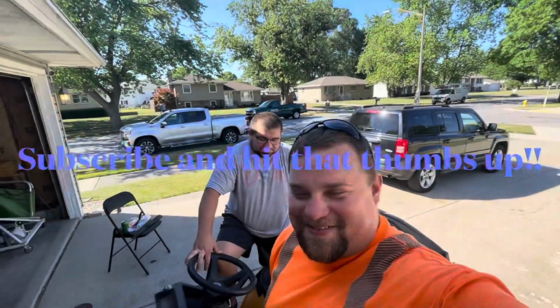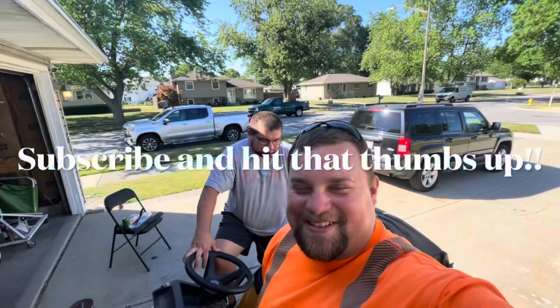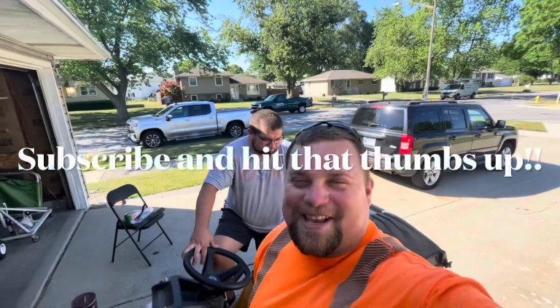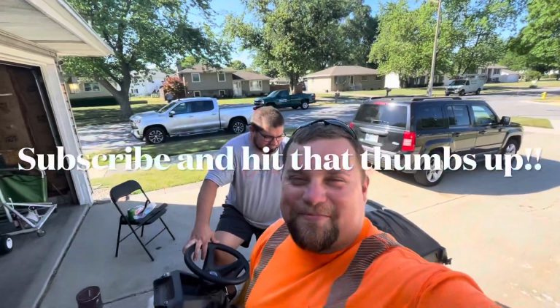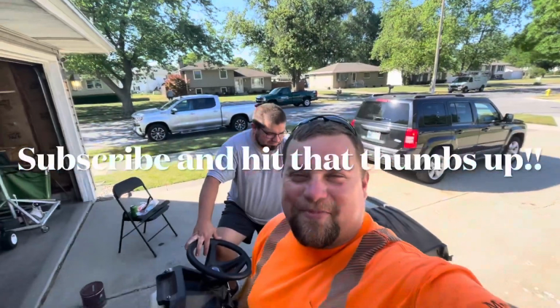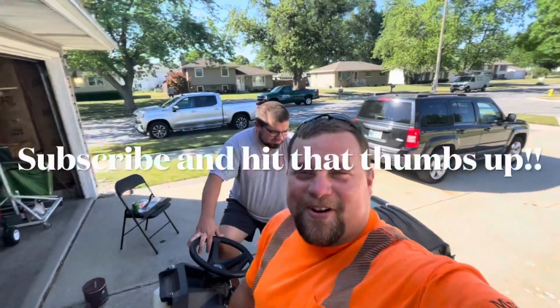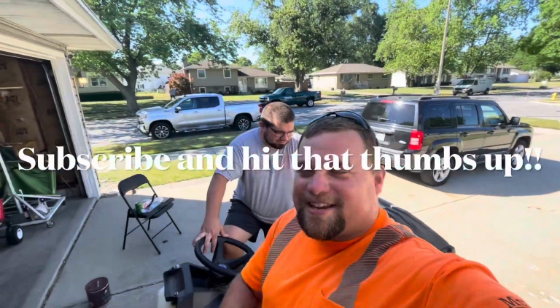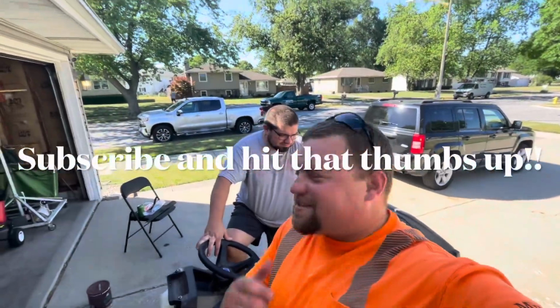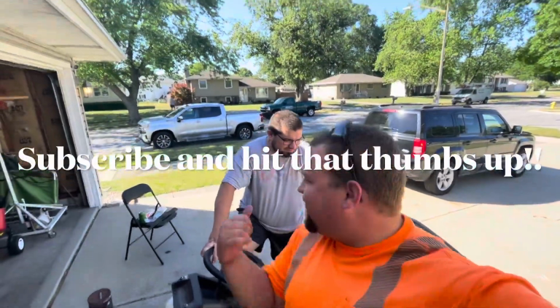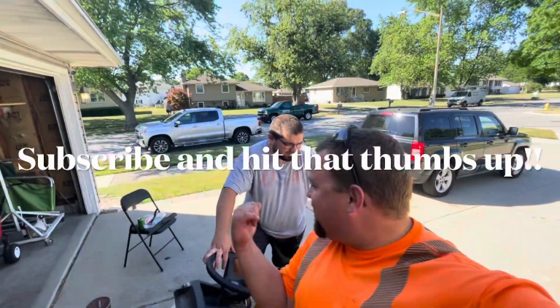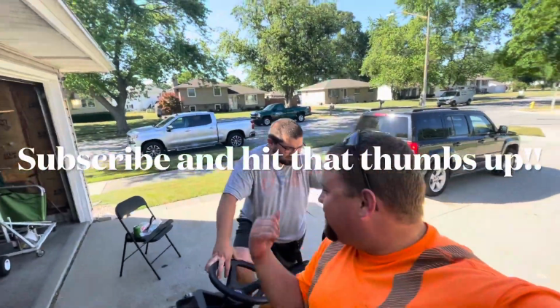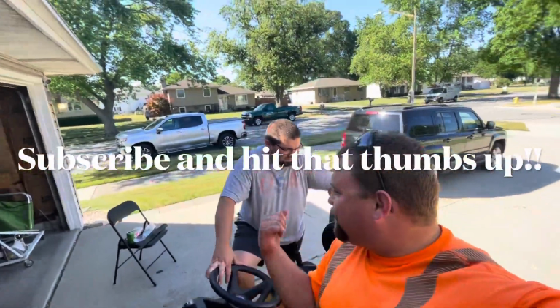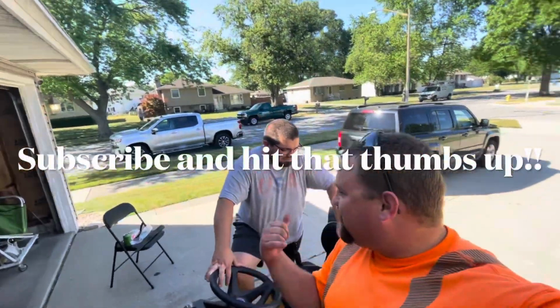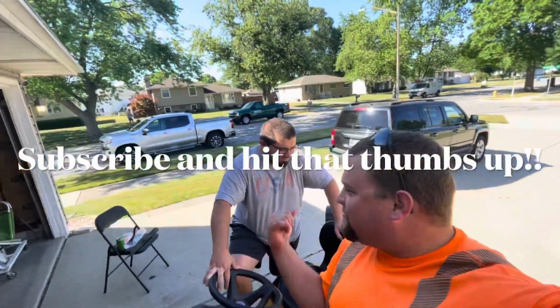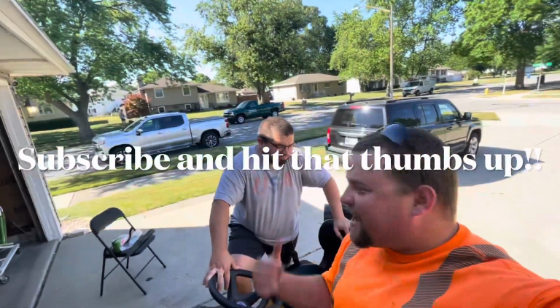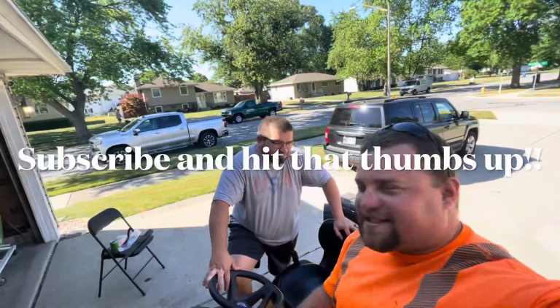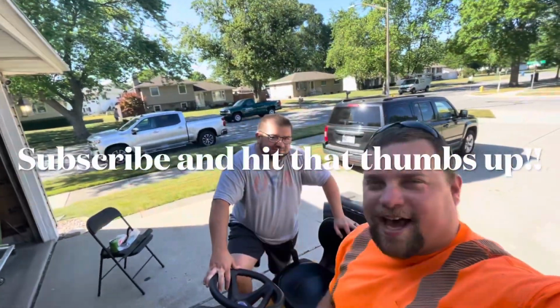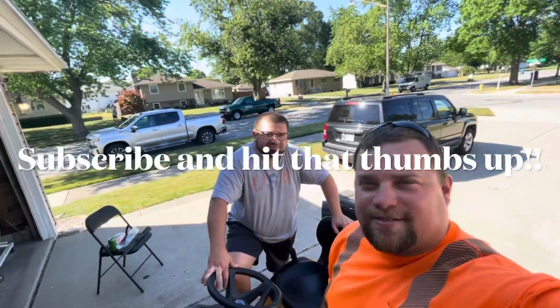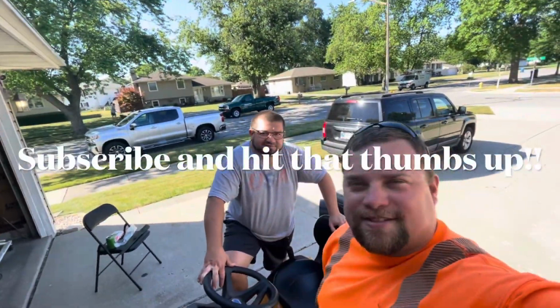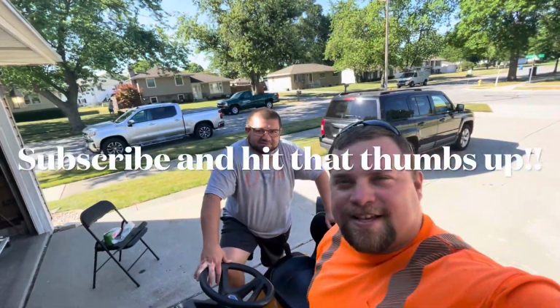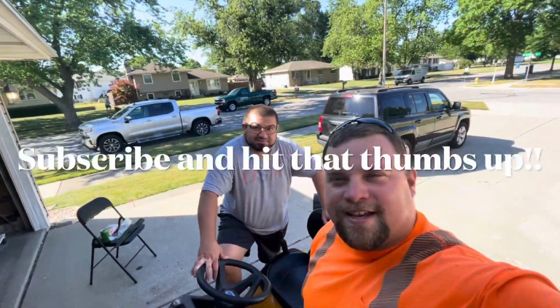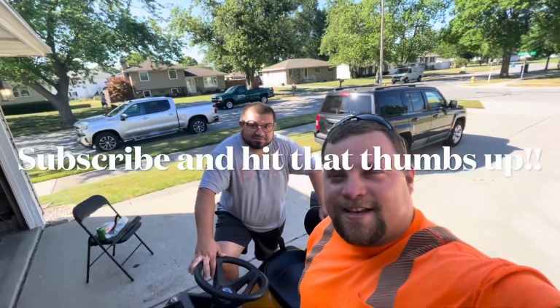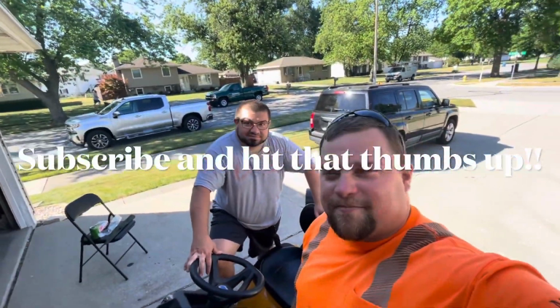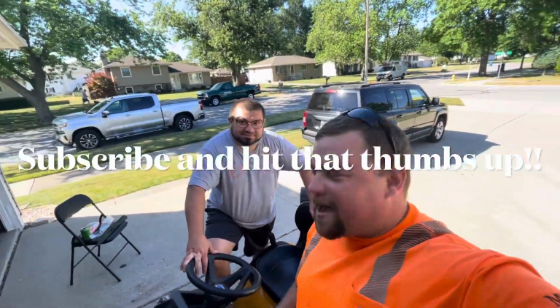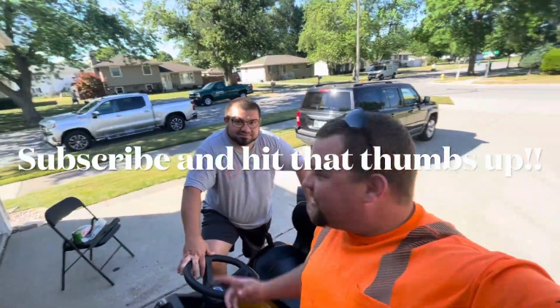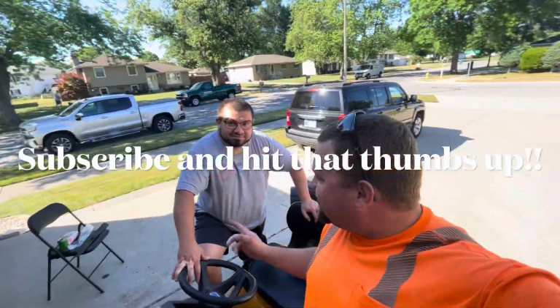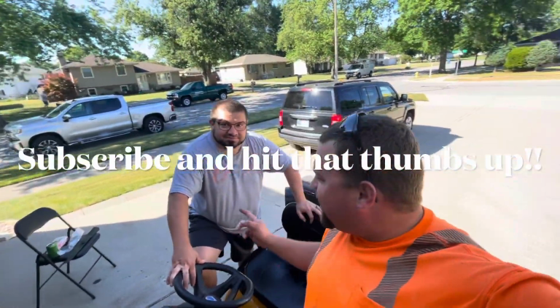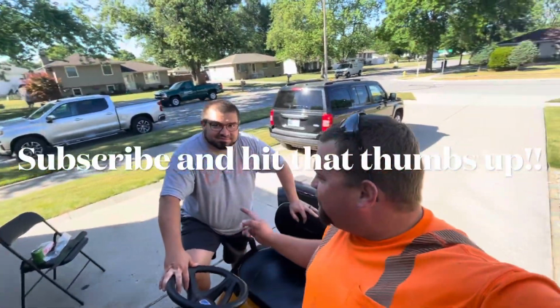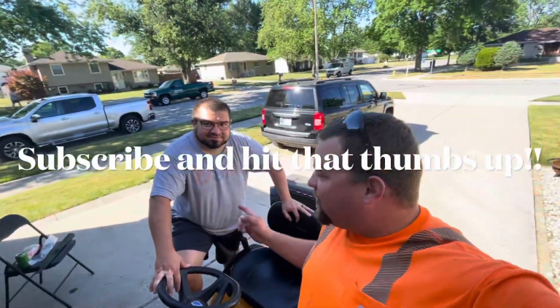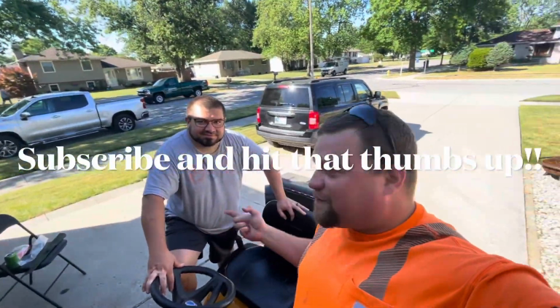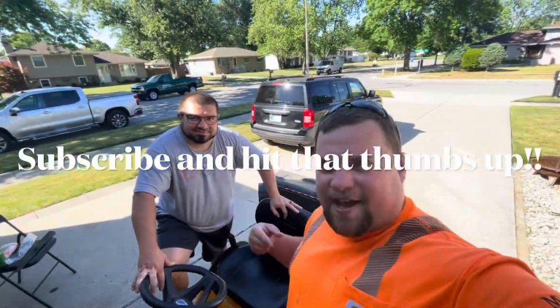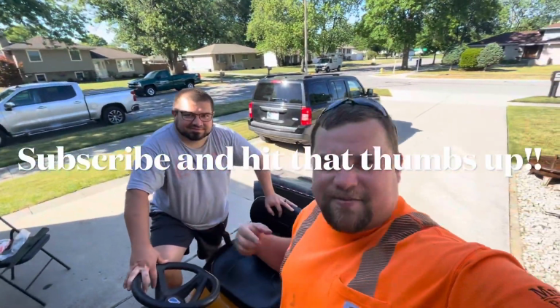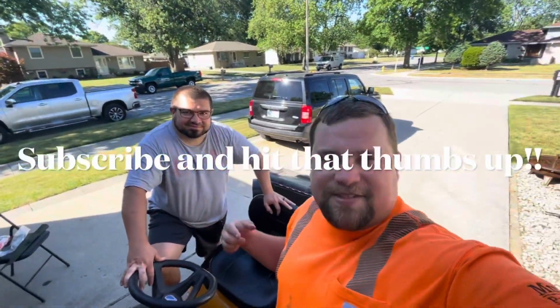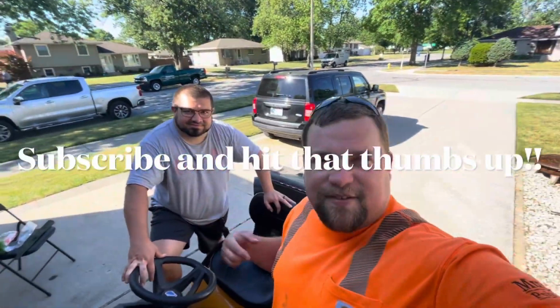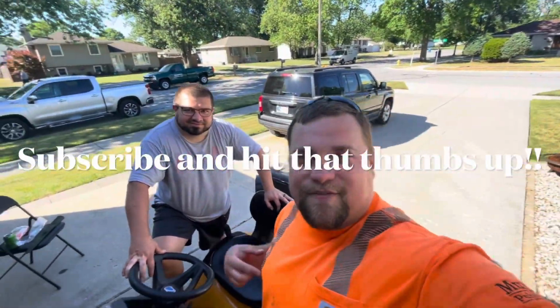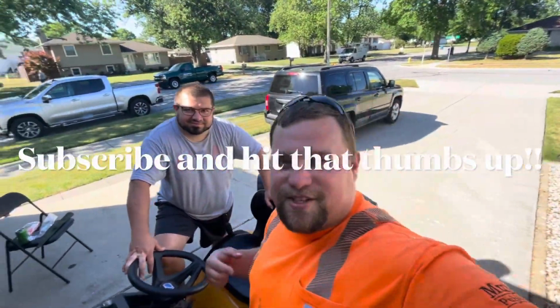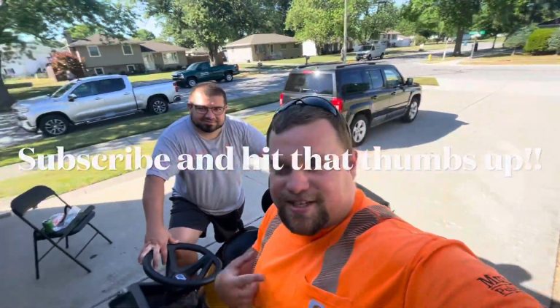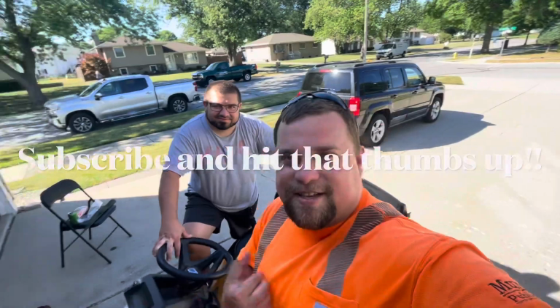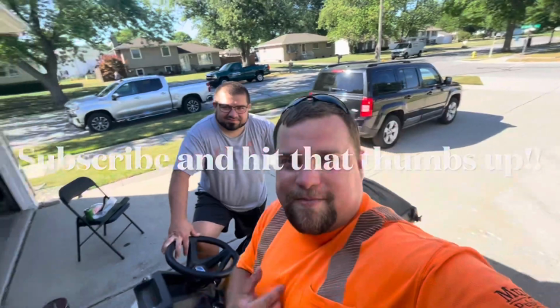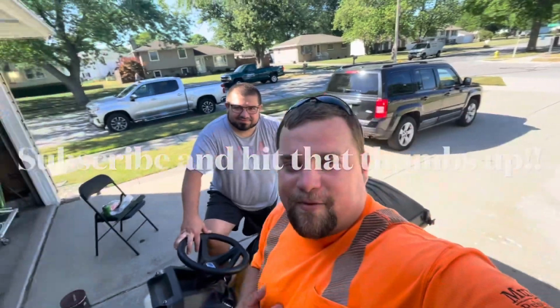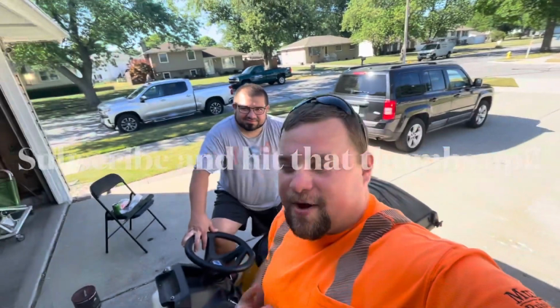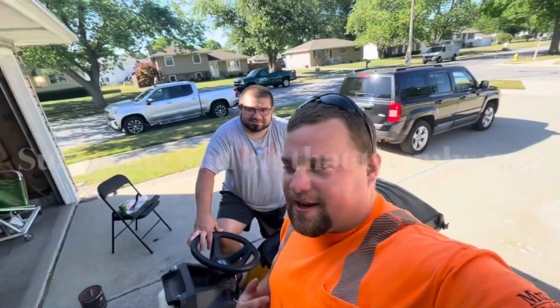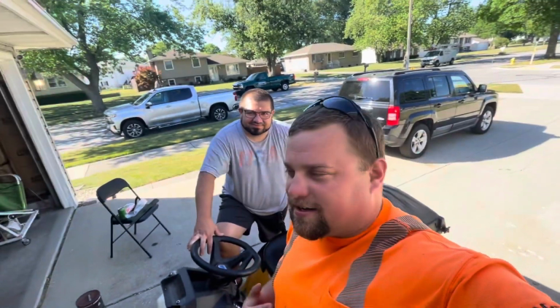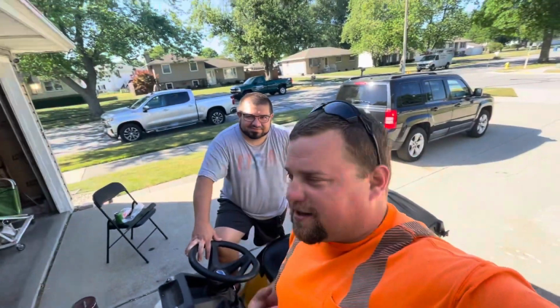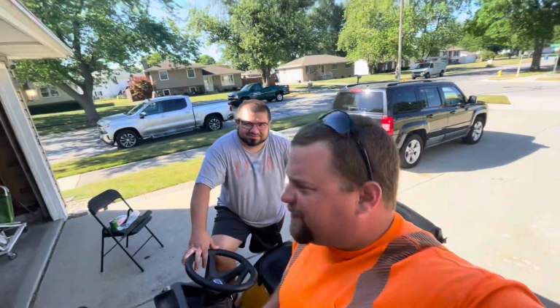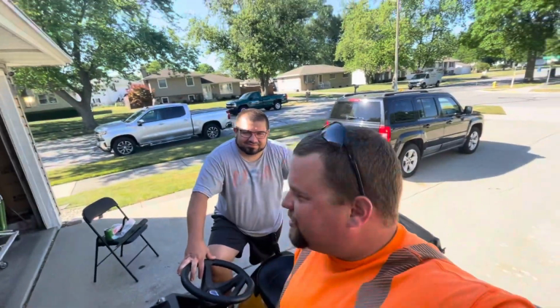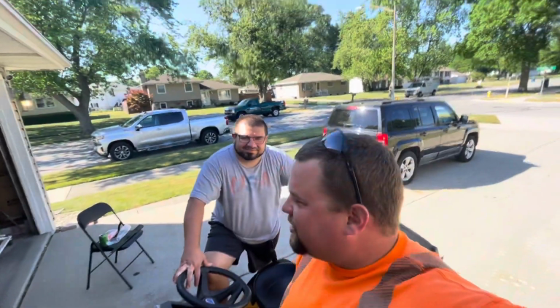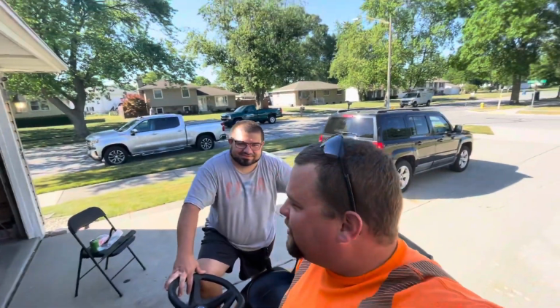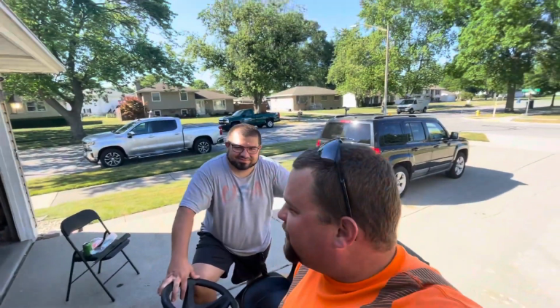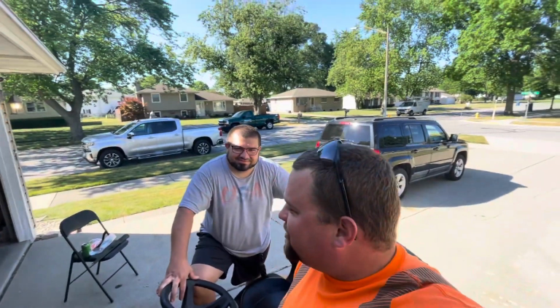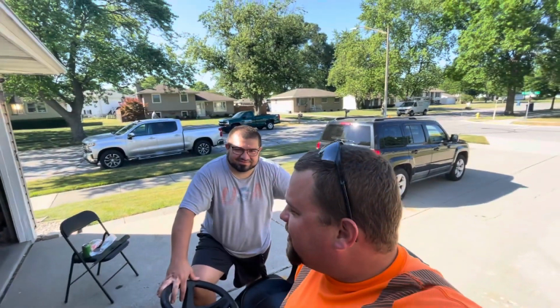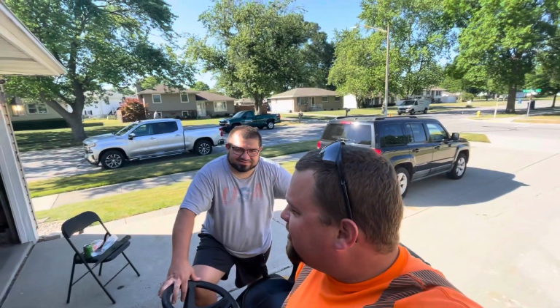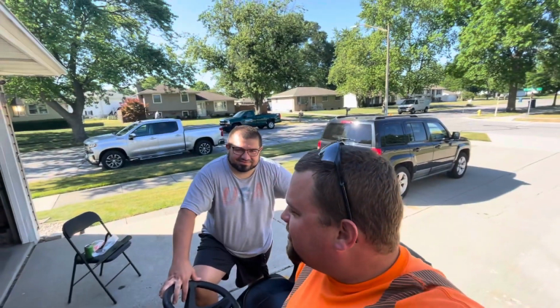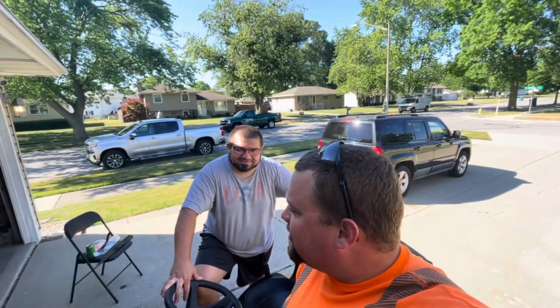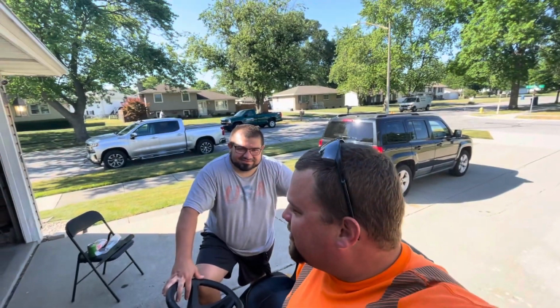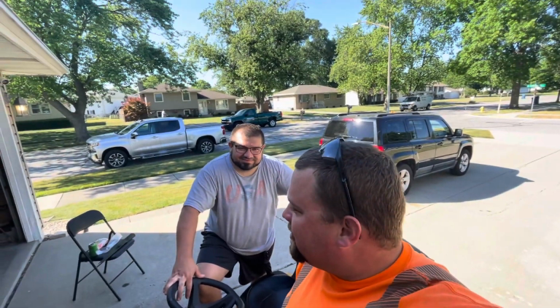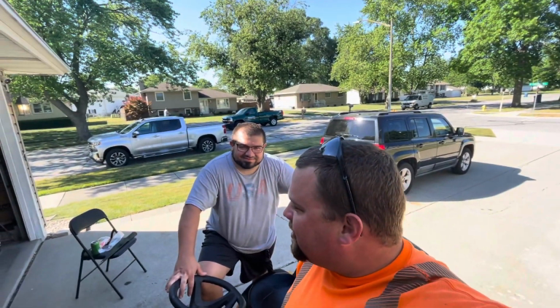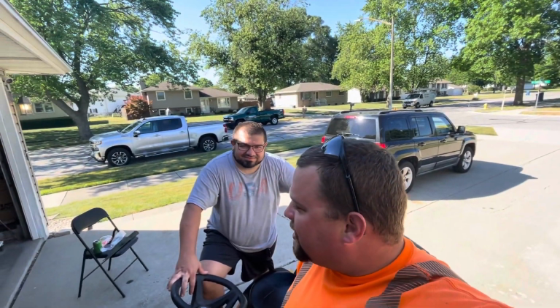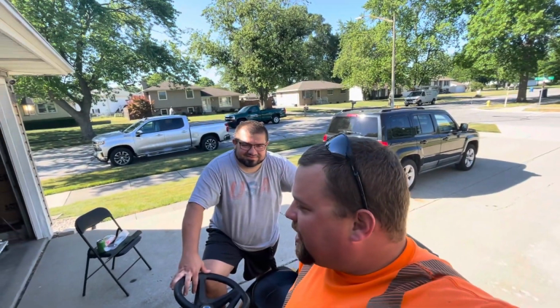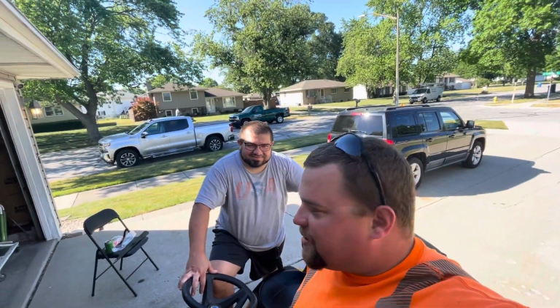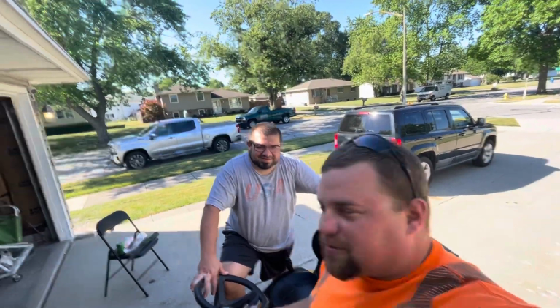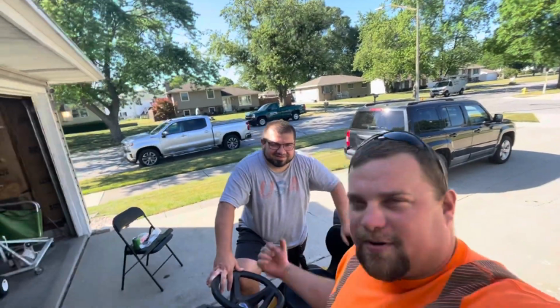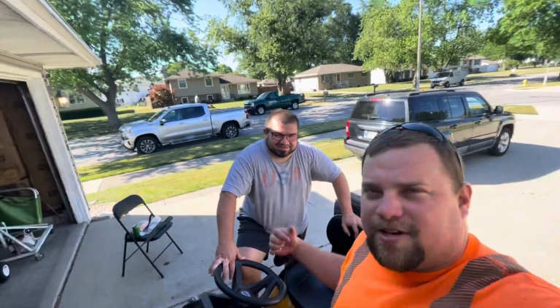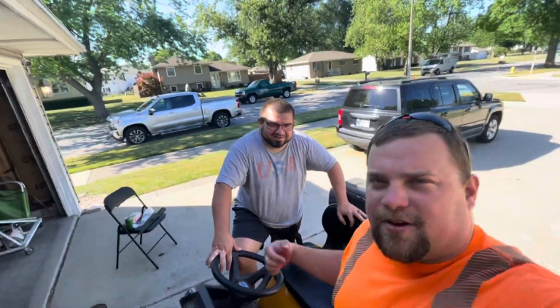What's up? We're at my friend Matt's house. Matt, fun fact, was the officiant at my wedding. Anyways, what are we doing?